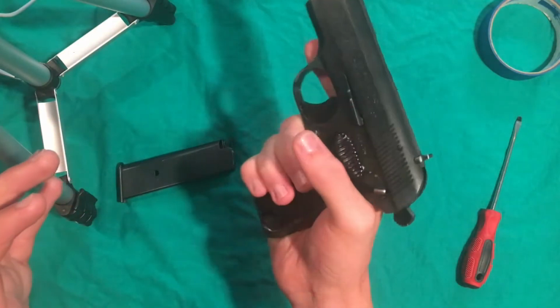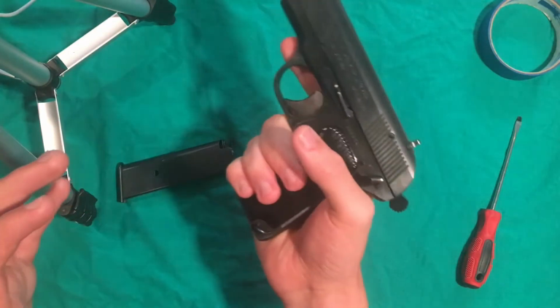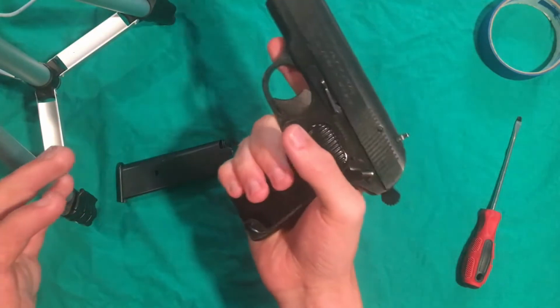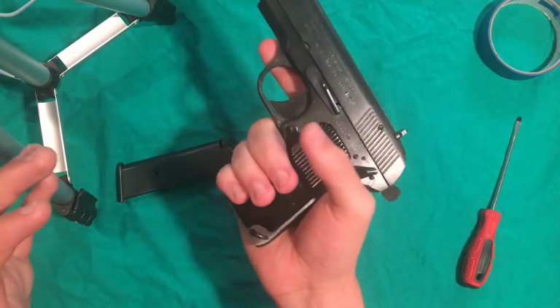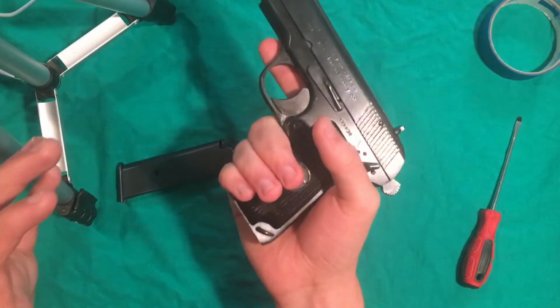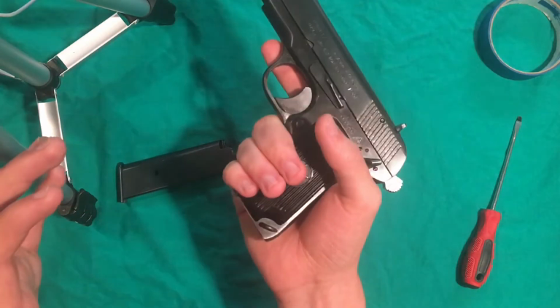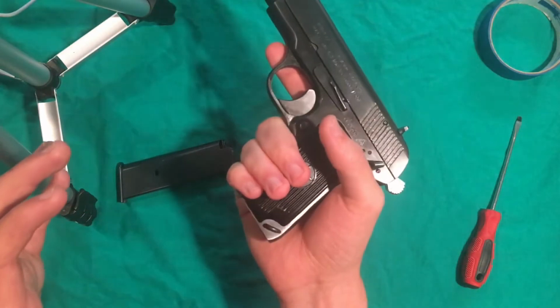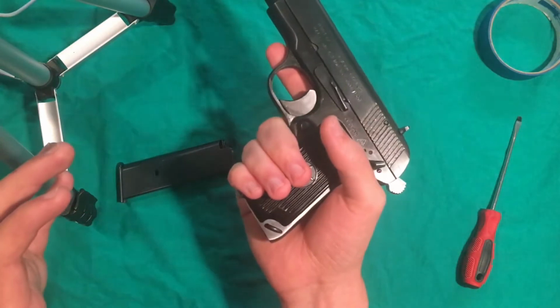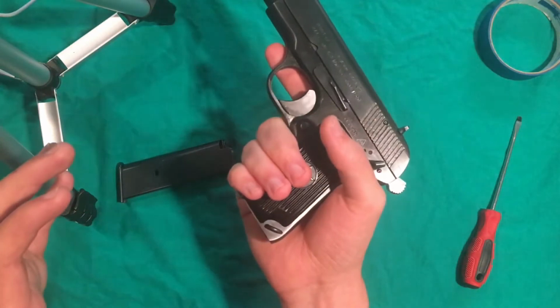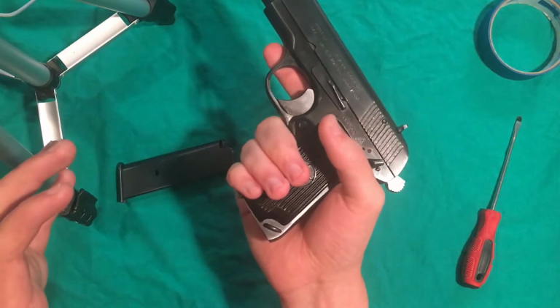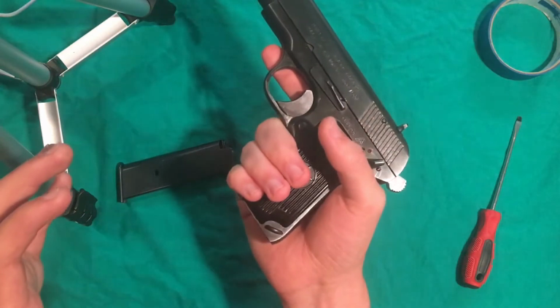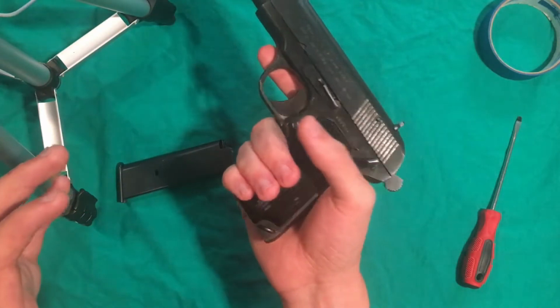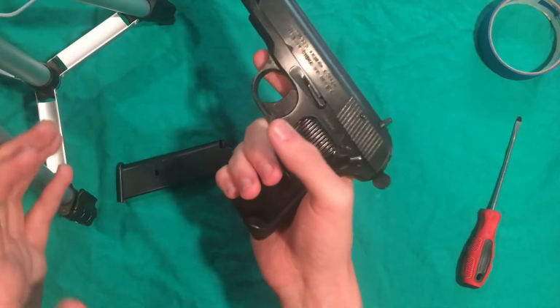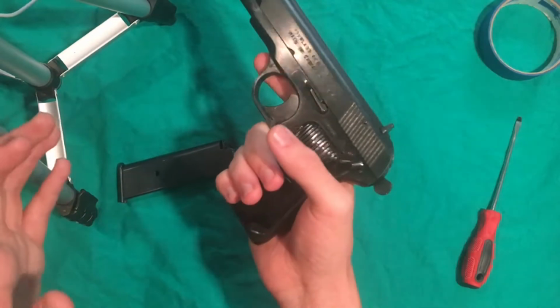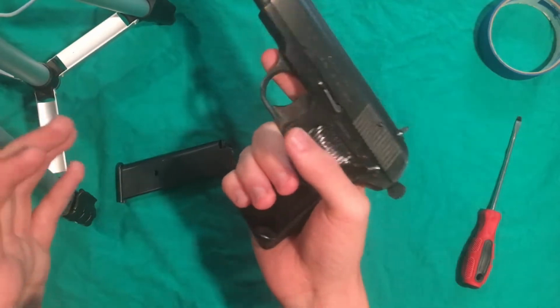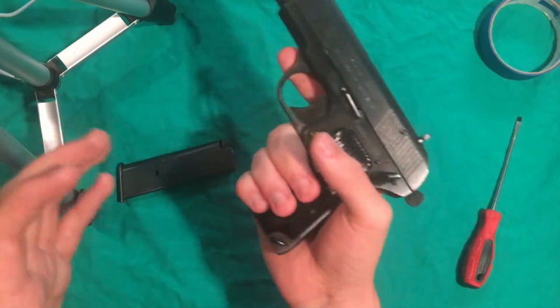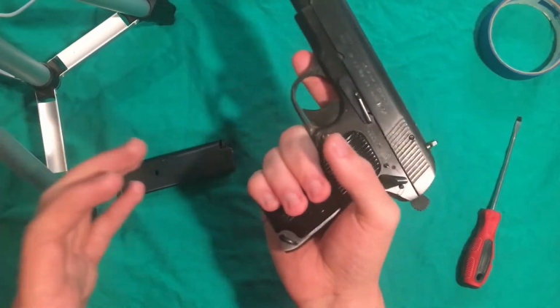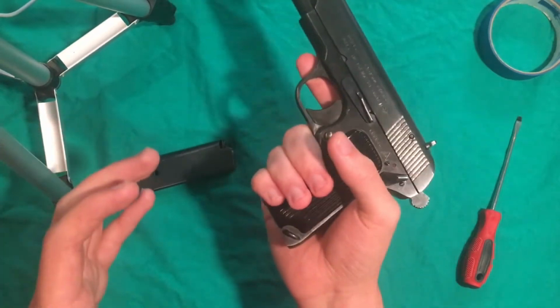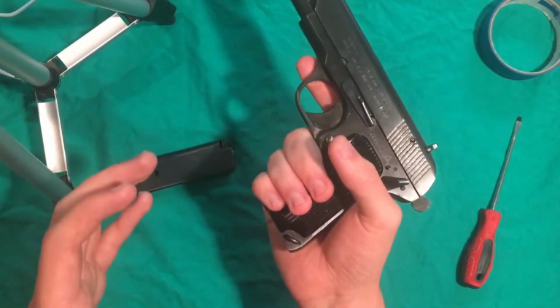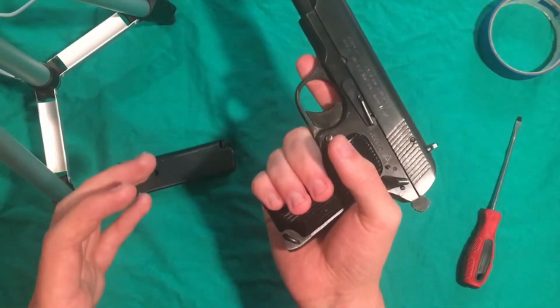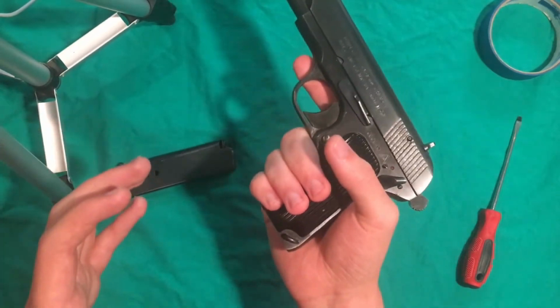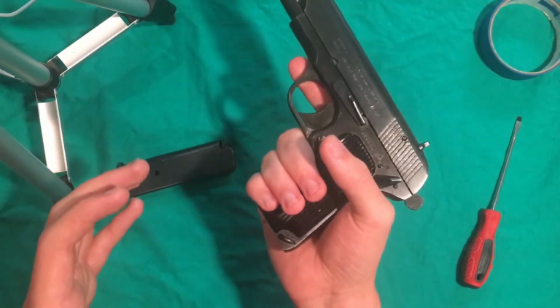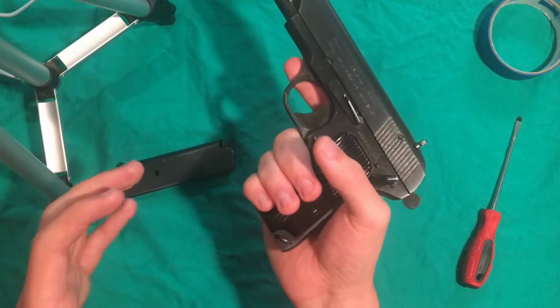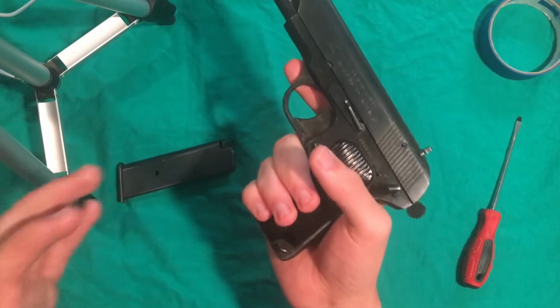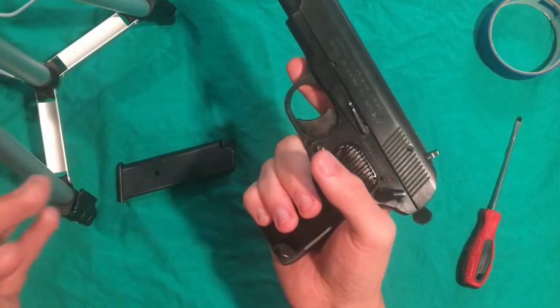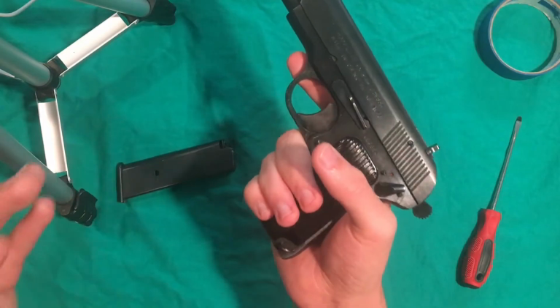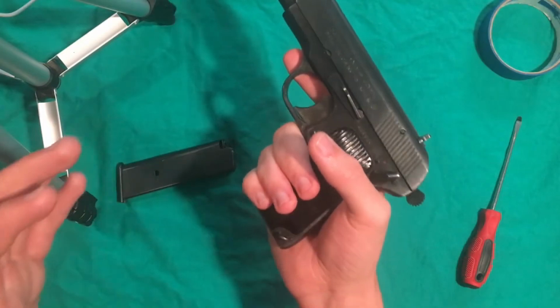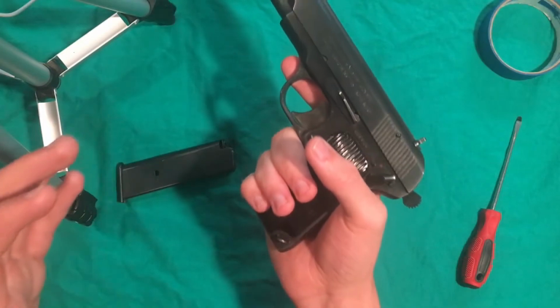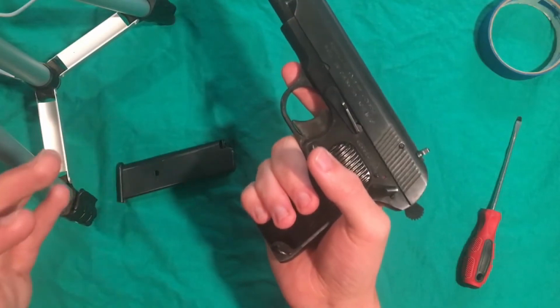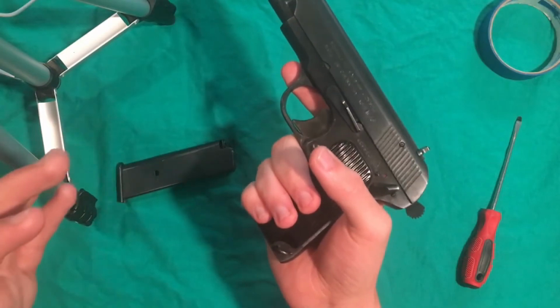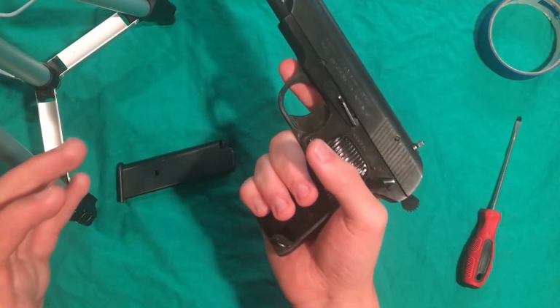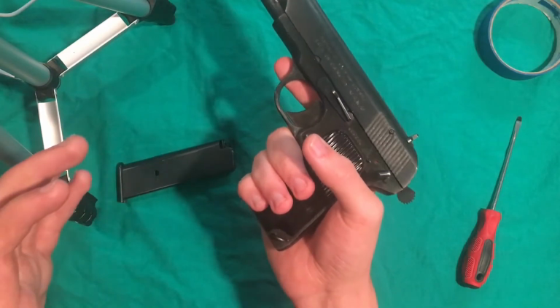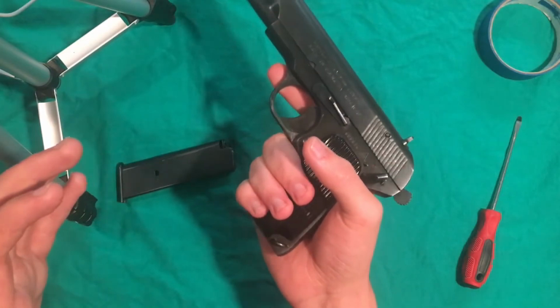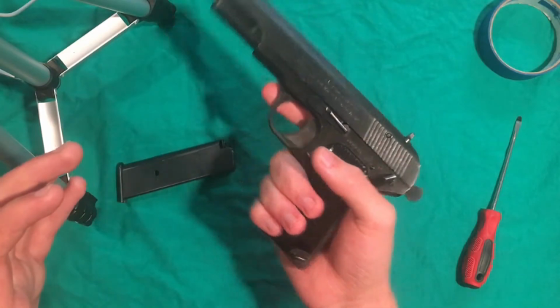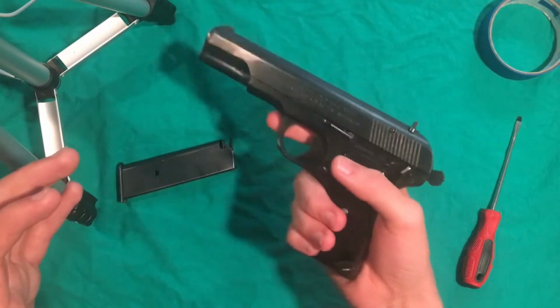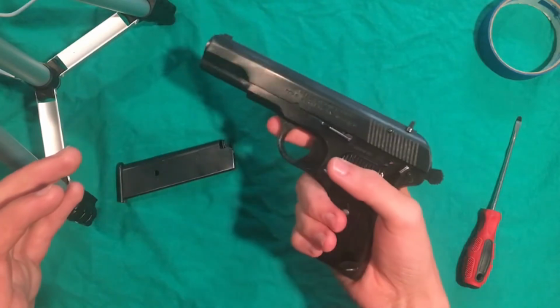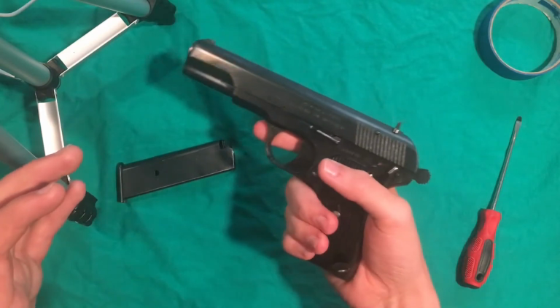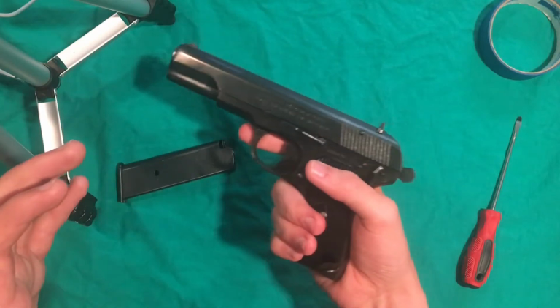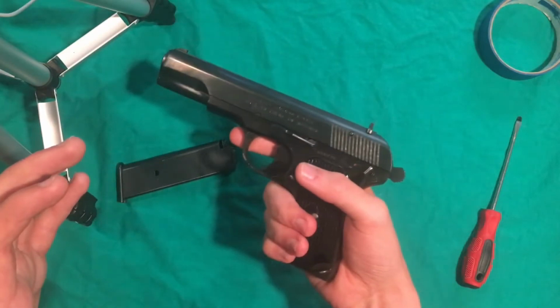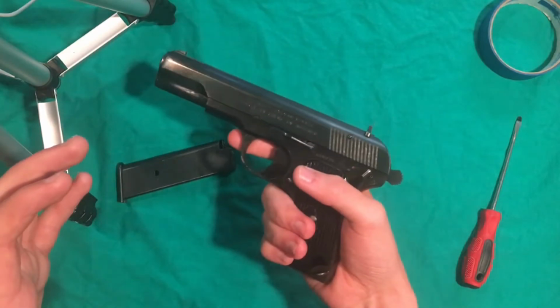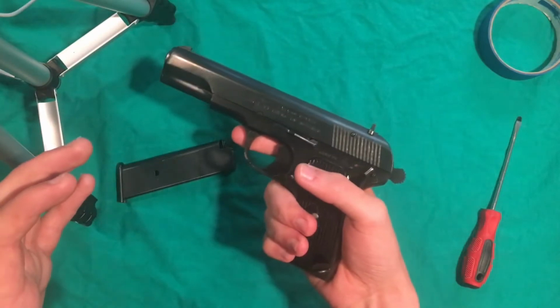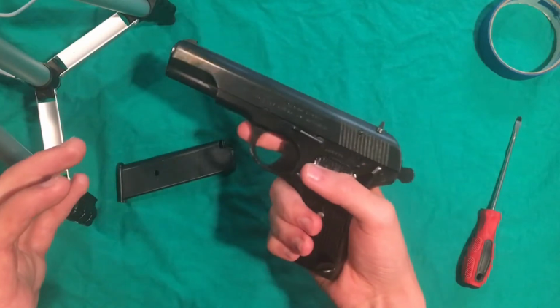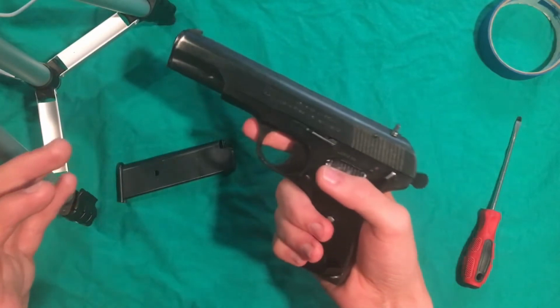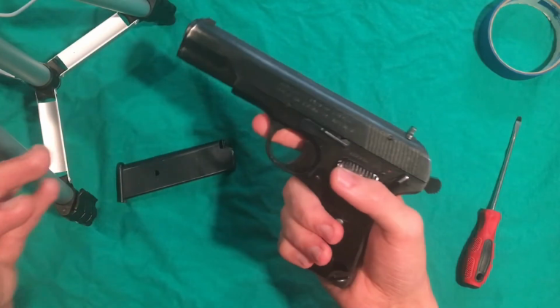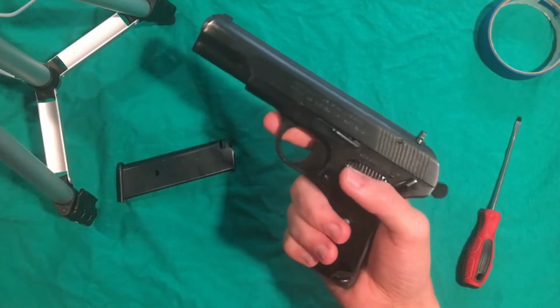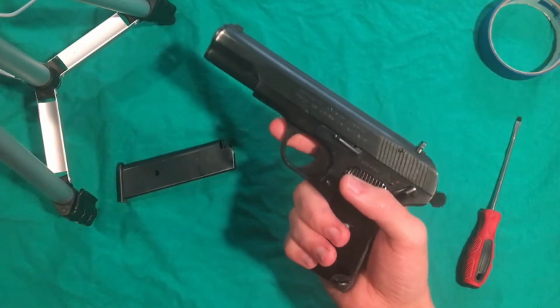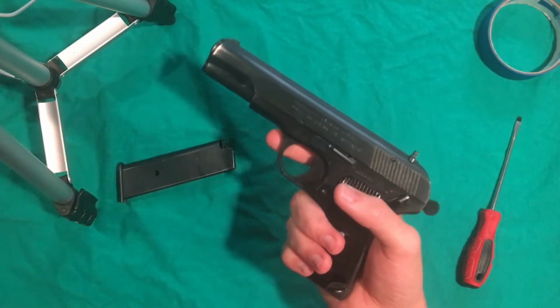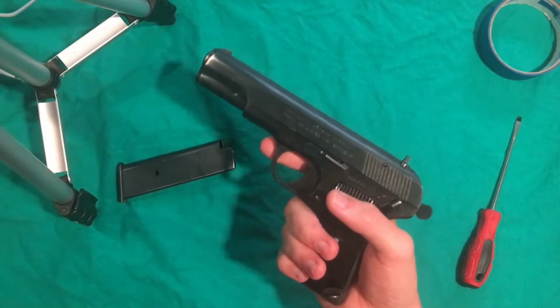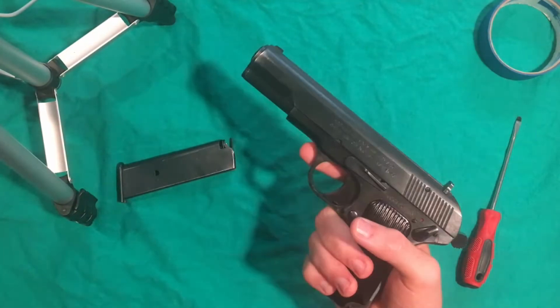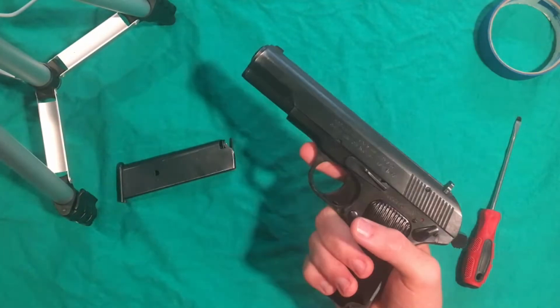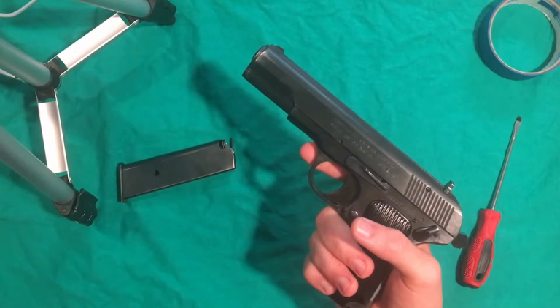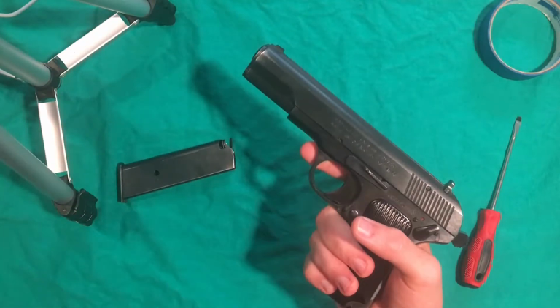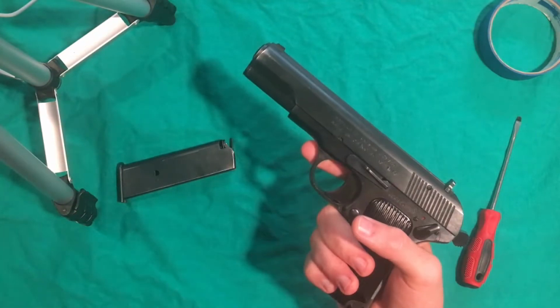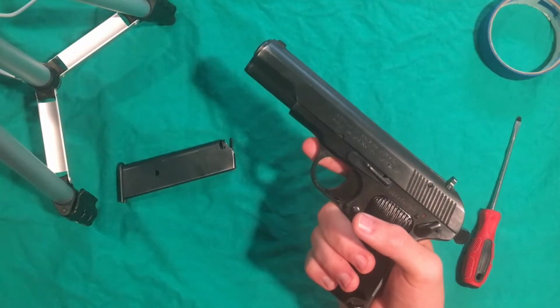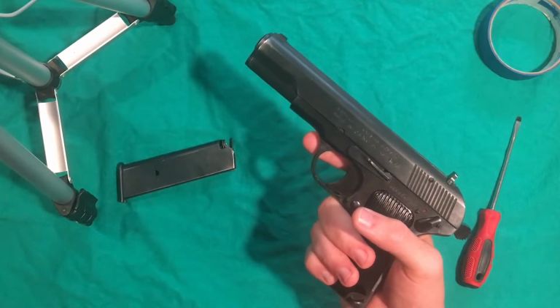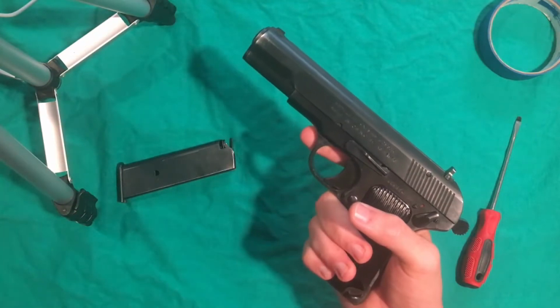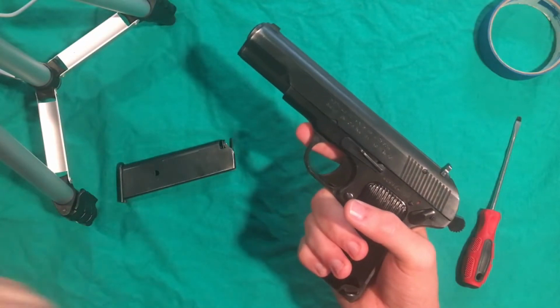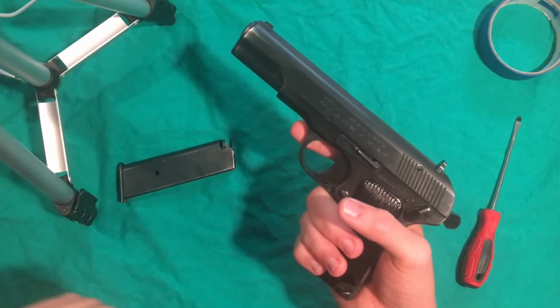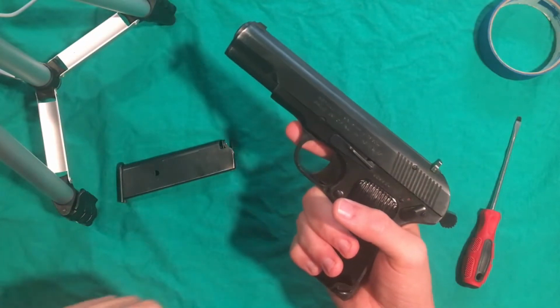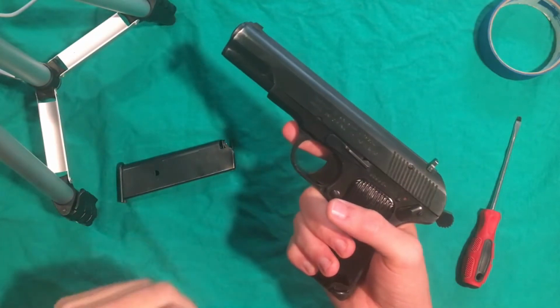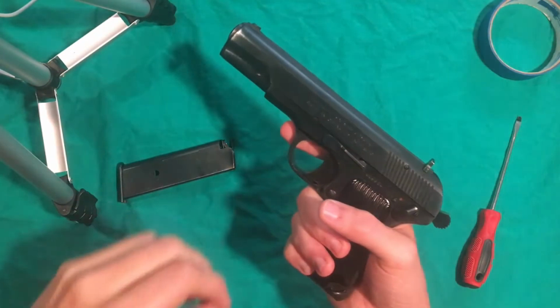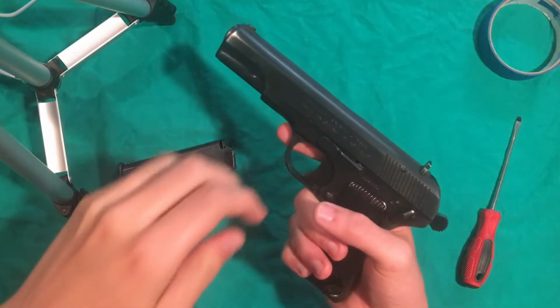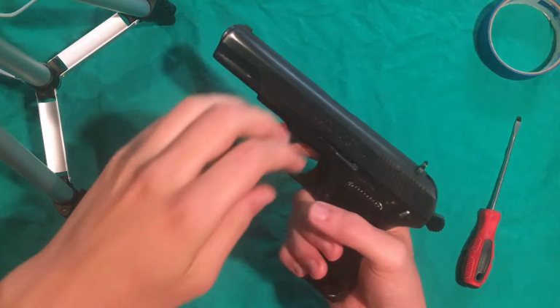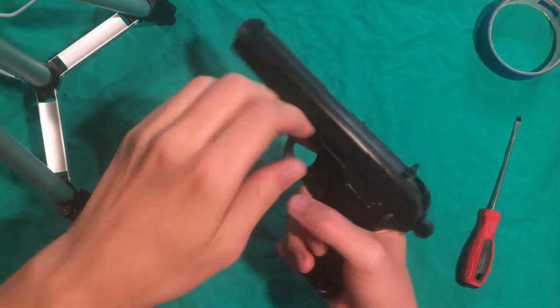It is an aftermarket part — they made it for import reasons — it was not on the original Tokarev. So let's get into it.